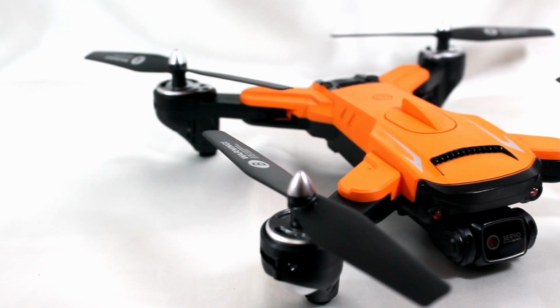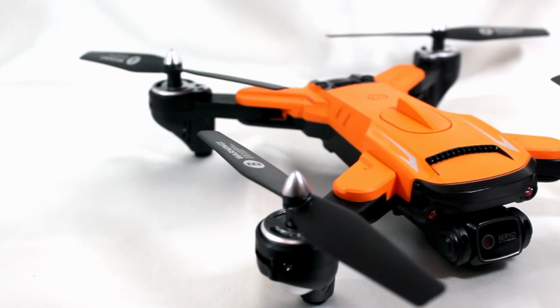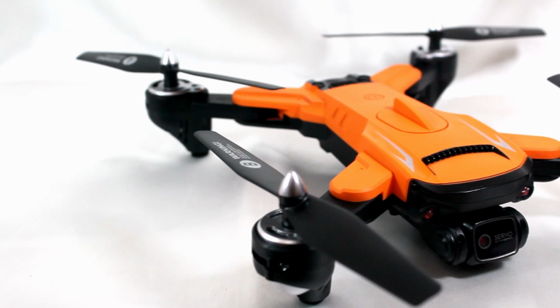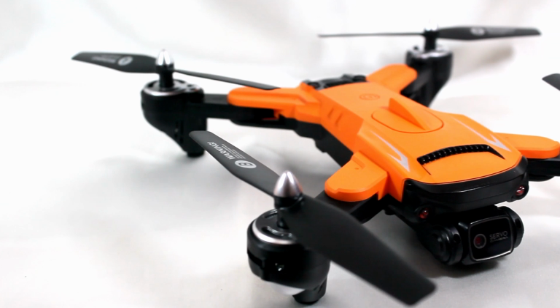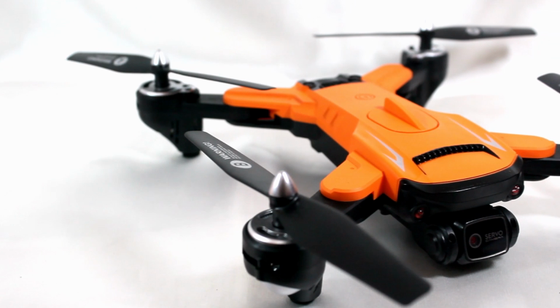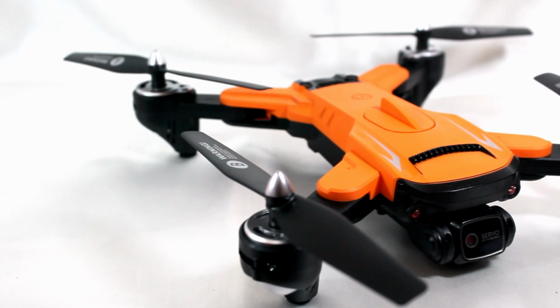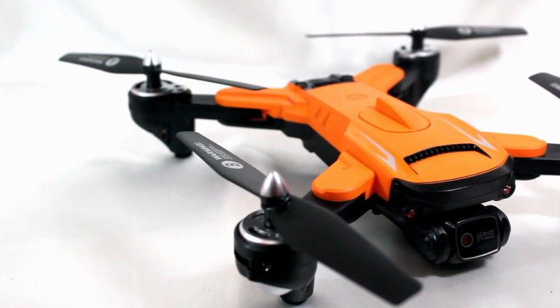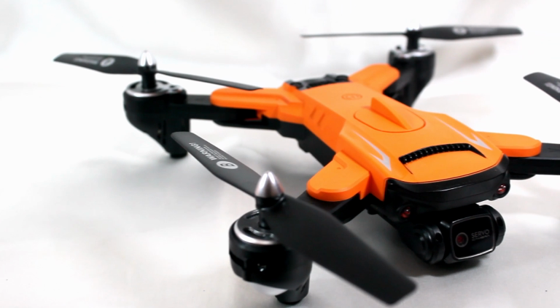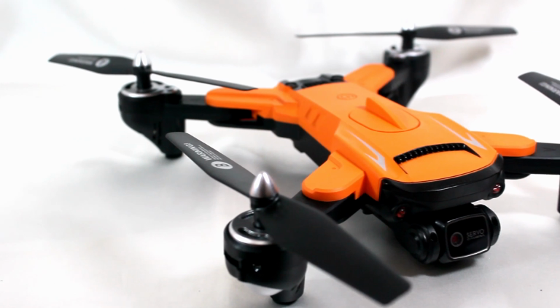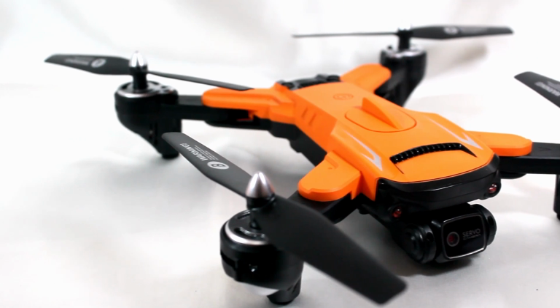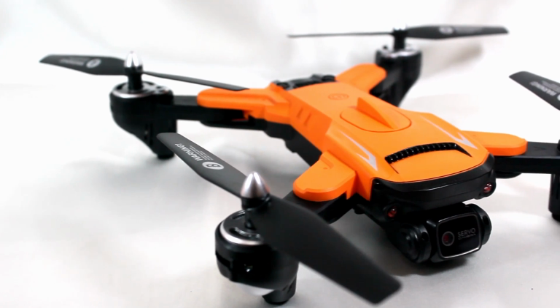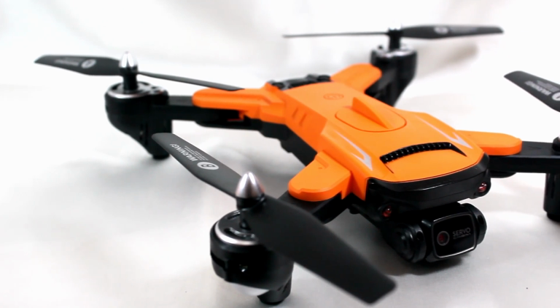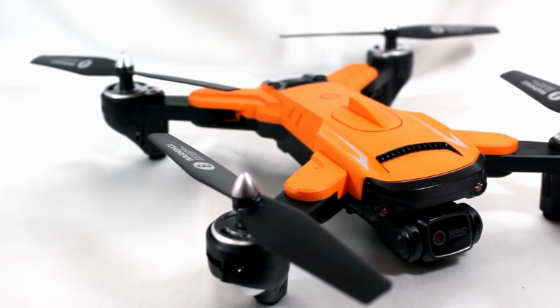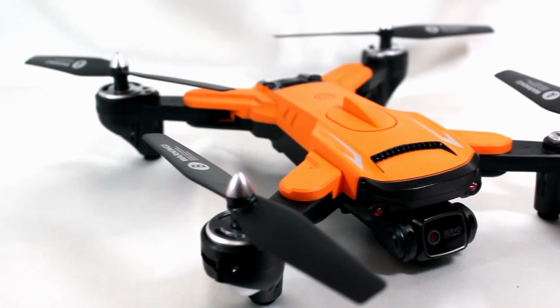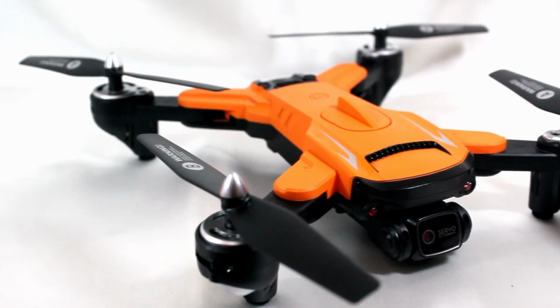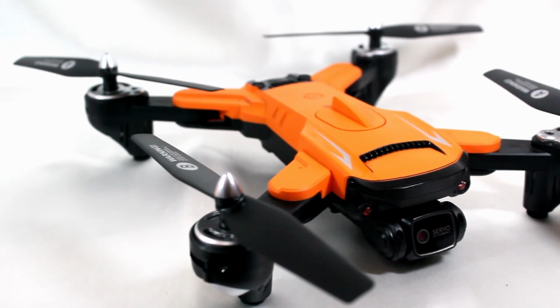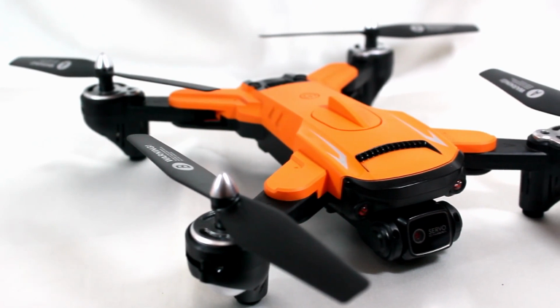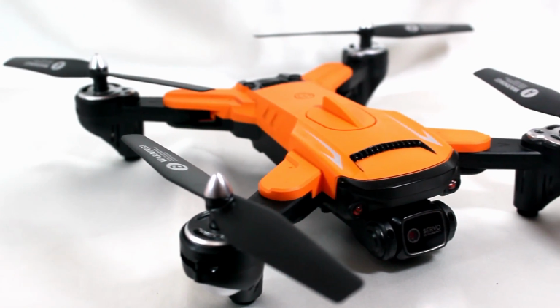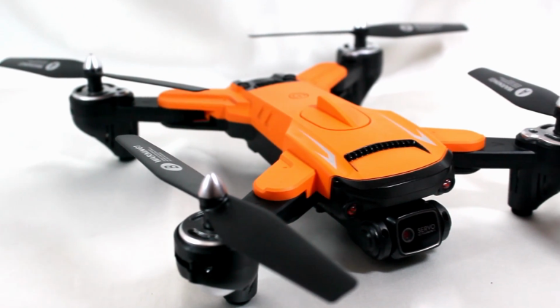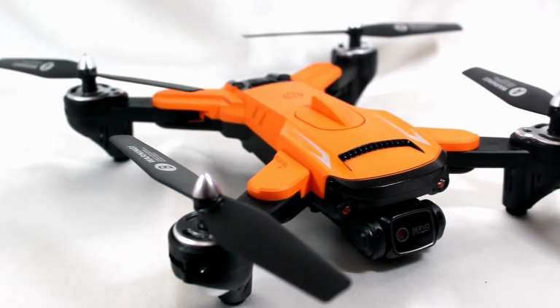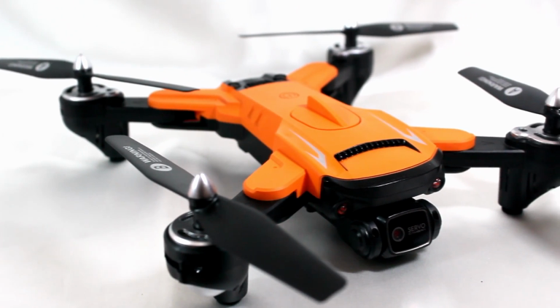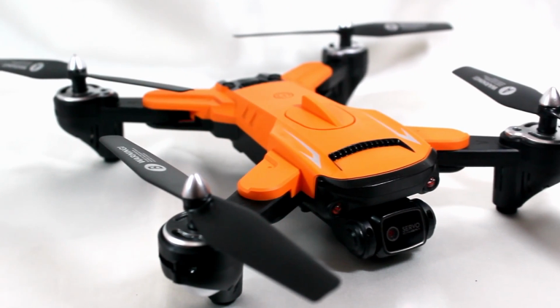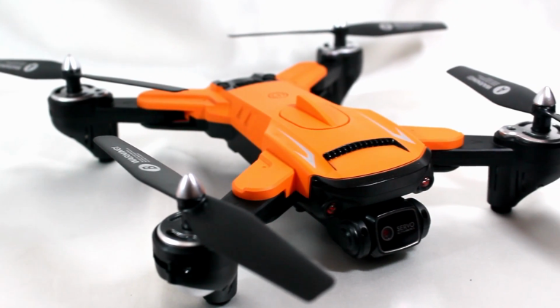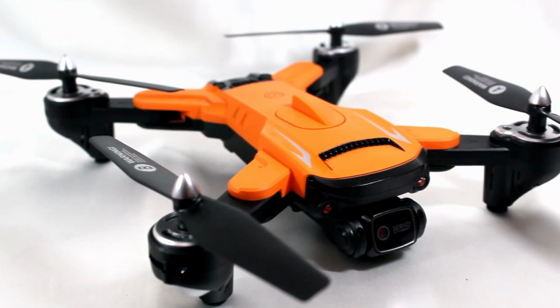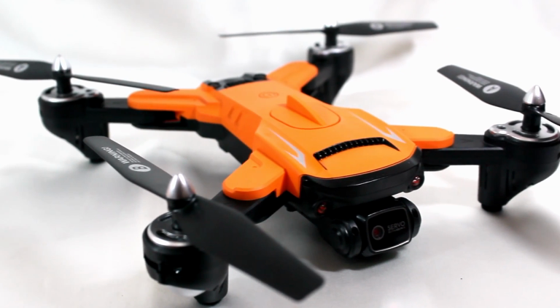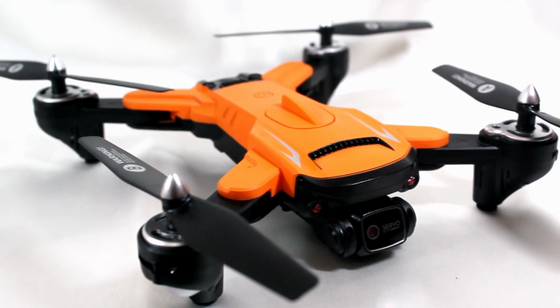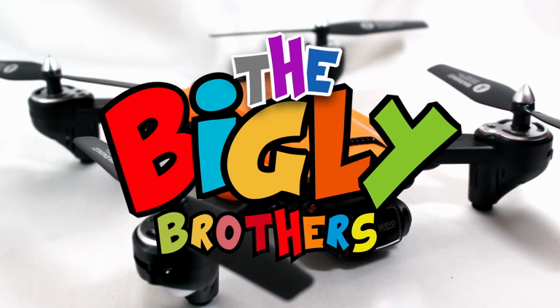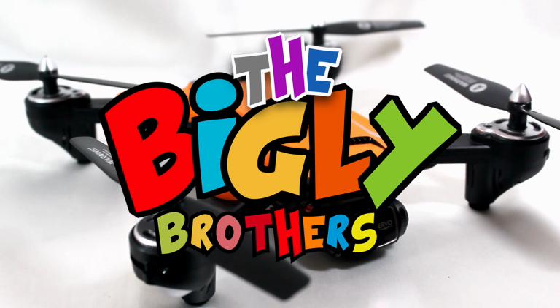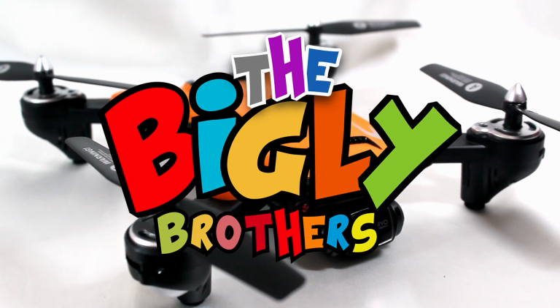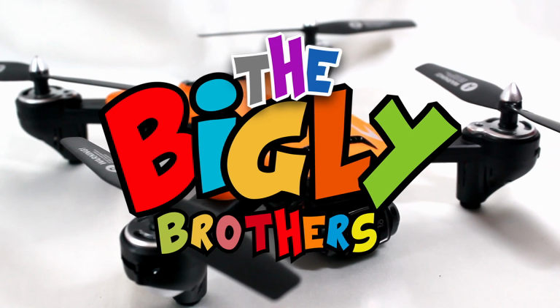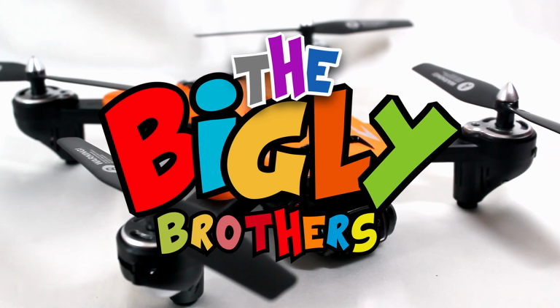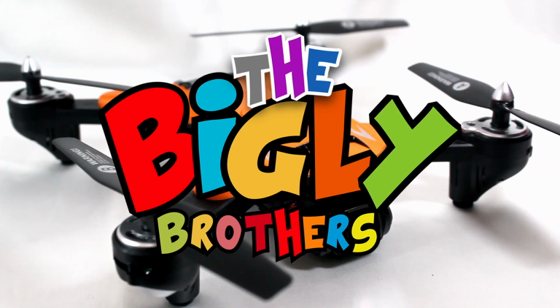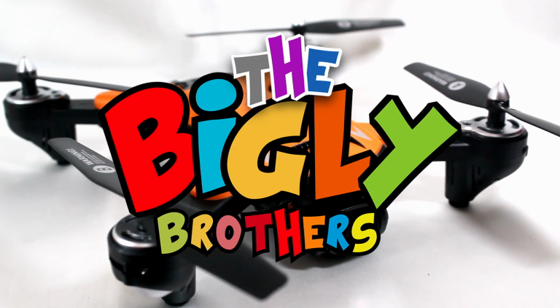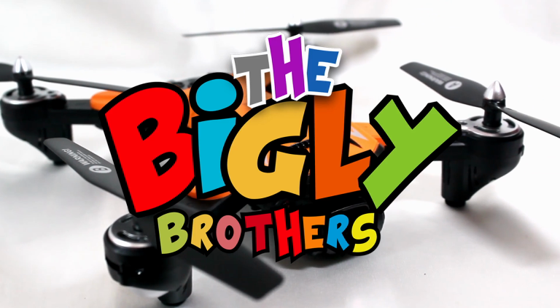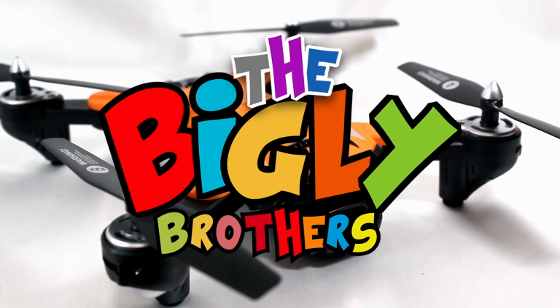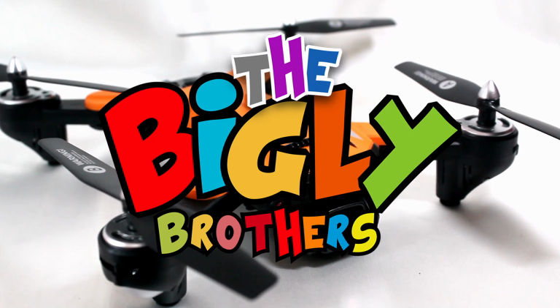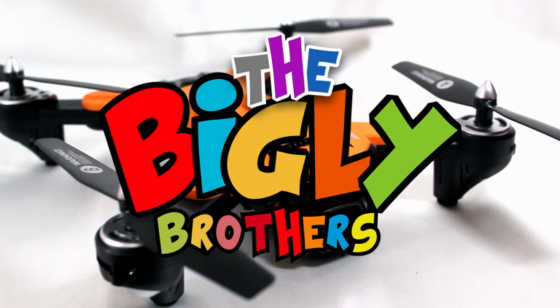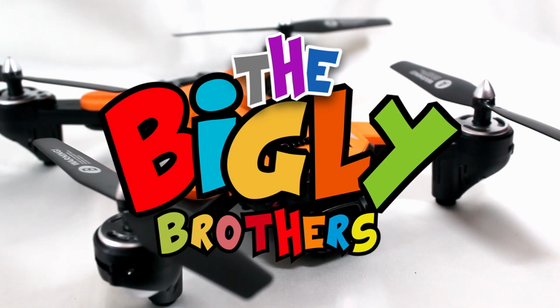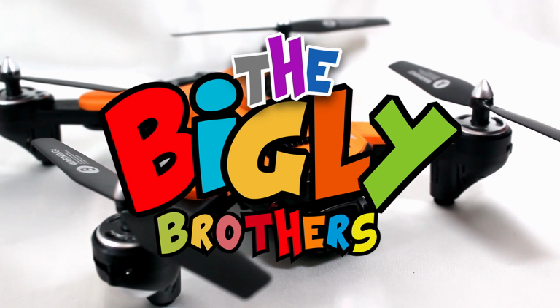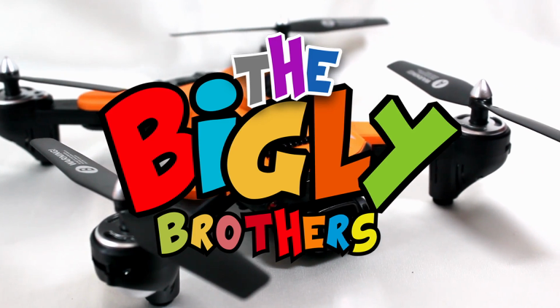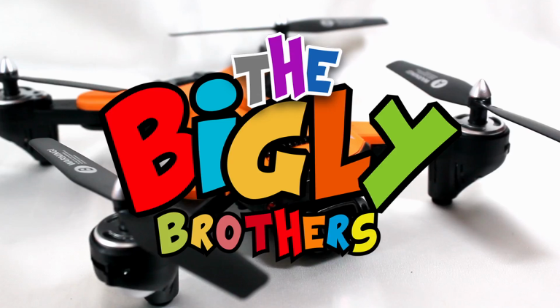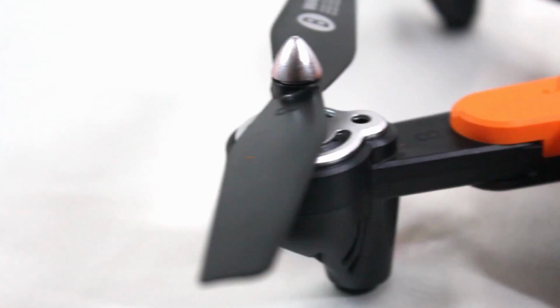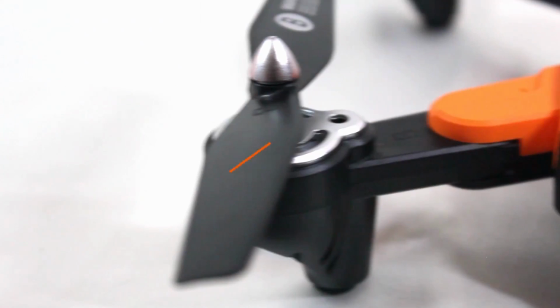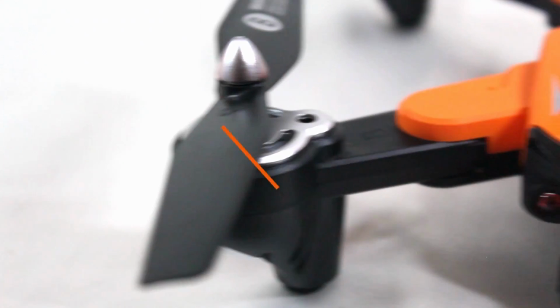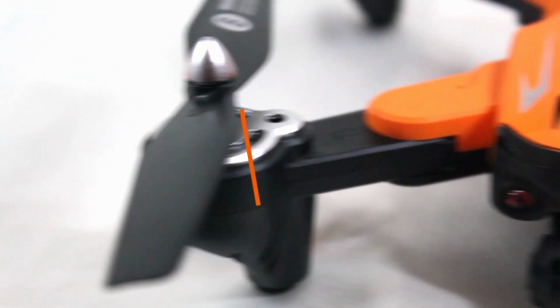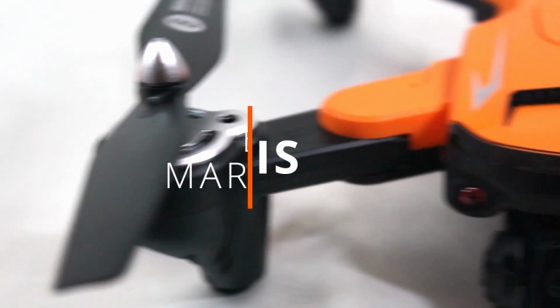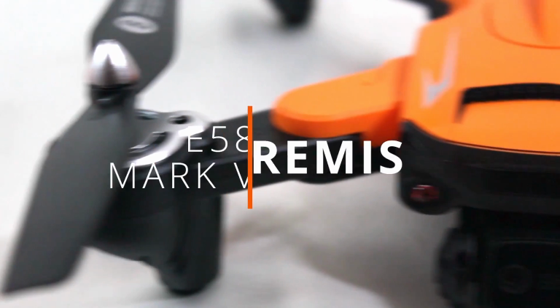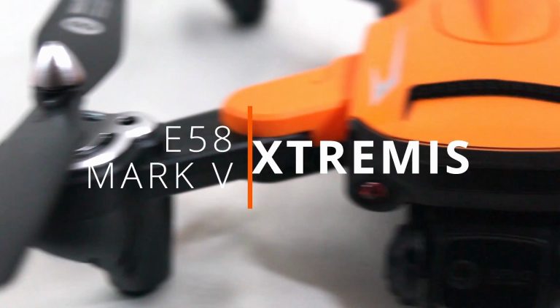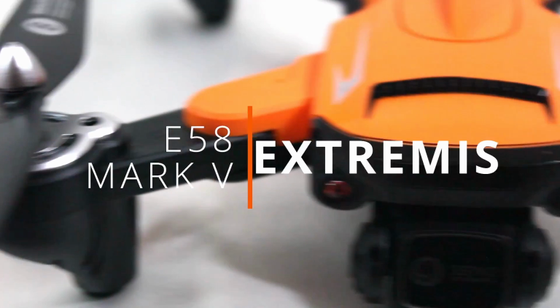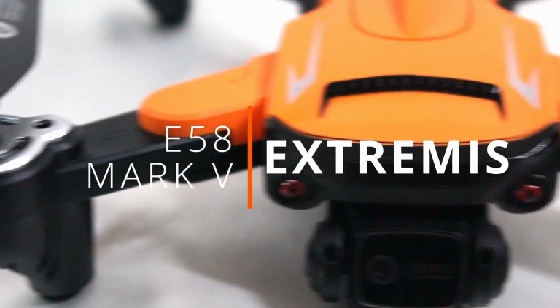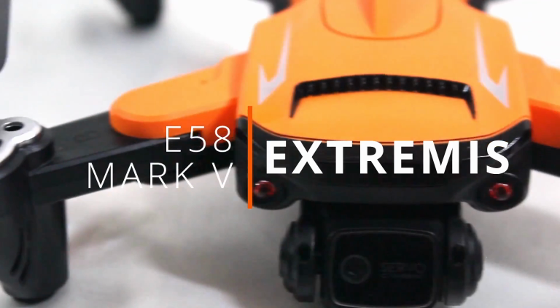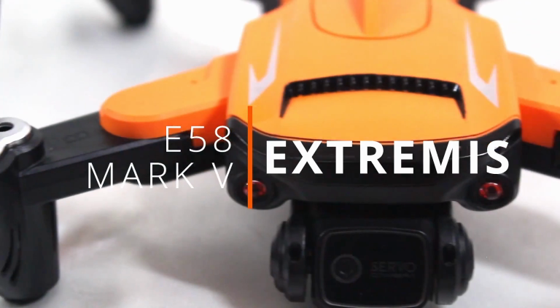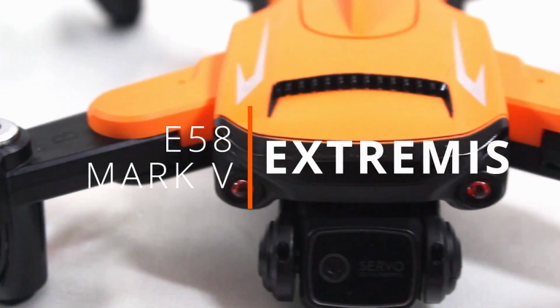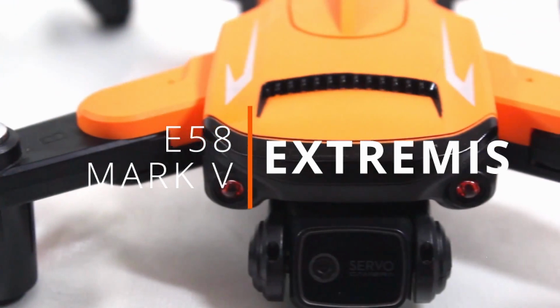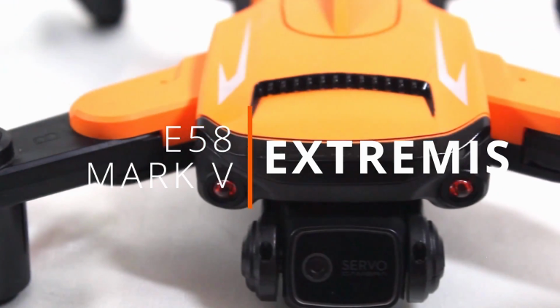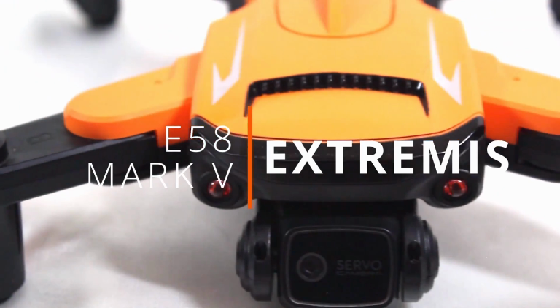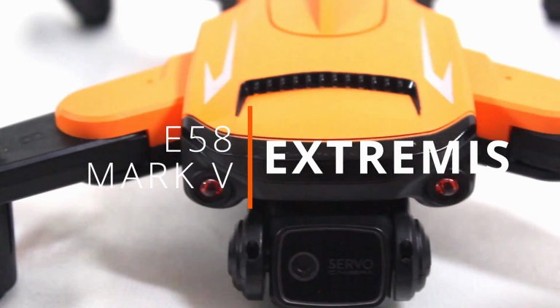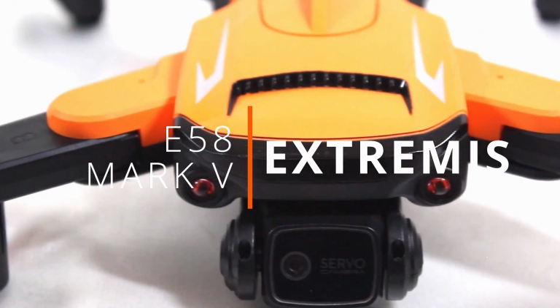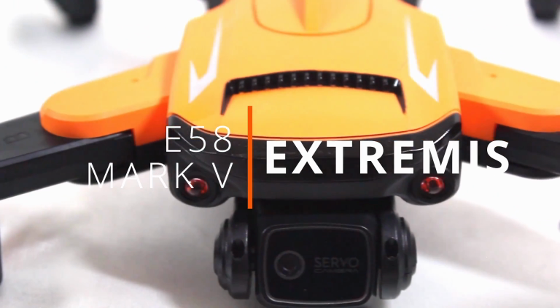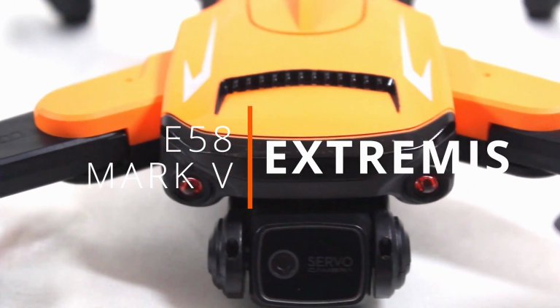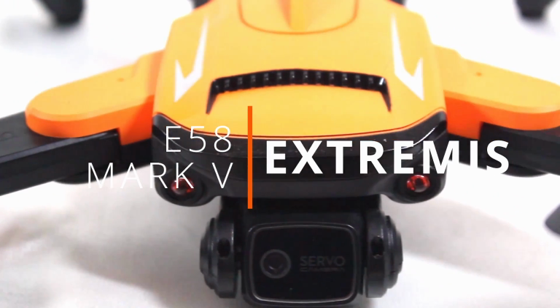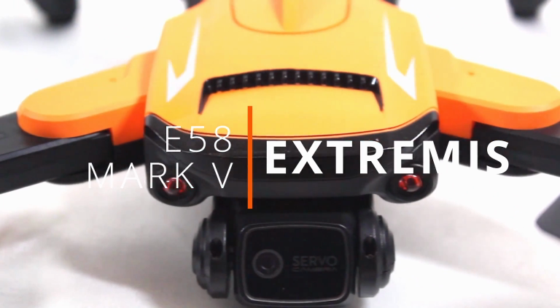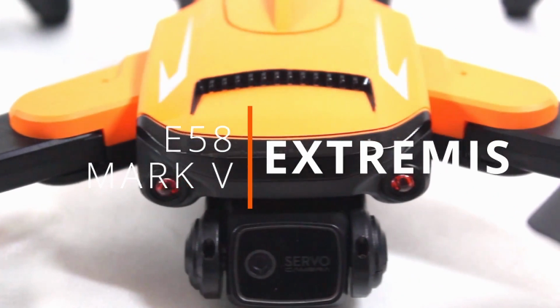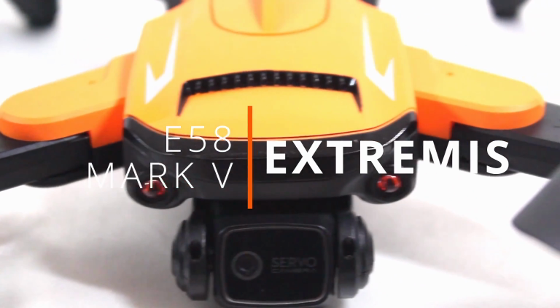Hi everyone! This is a tutorial video on how to use the Biggley Brothers E58 Mark V Extremis Drone.